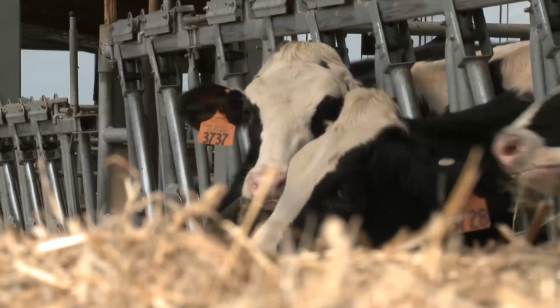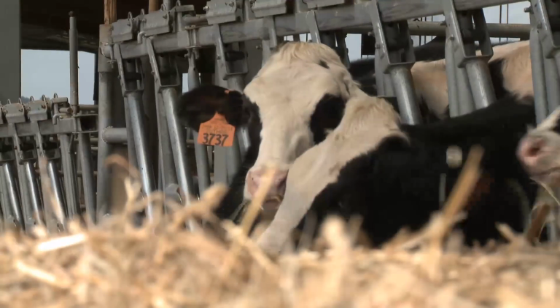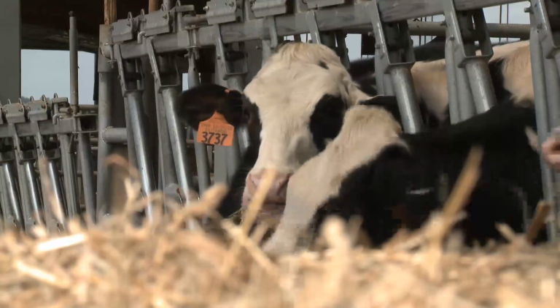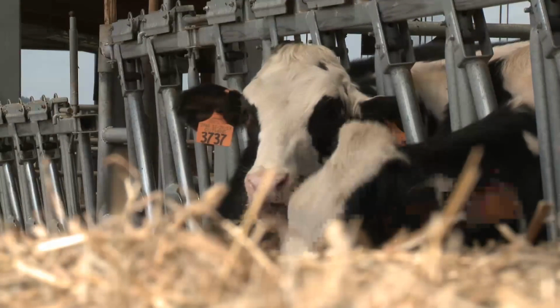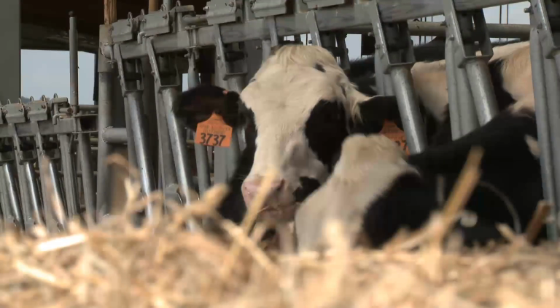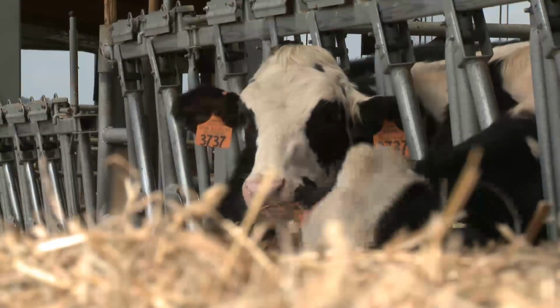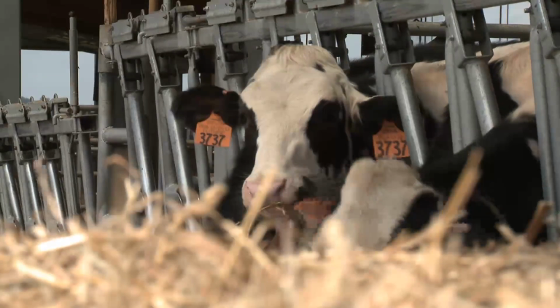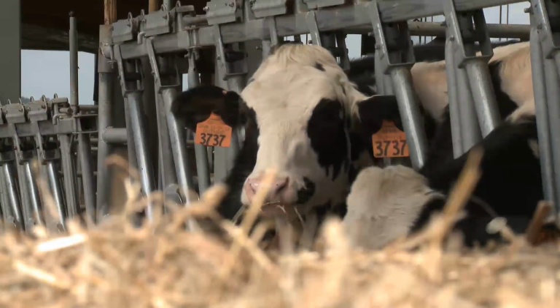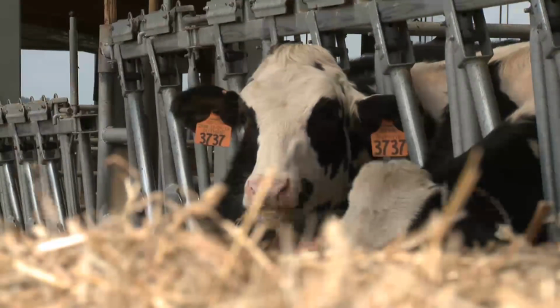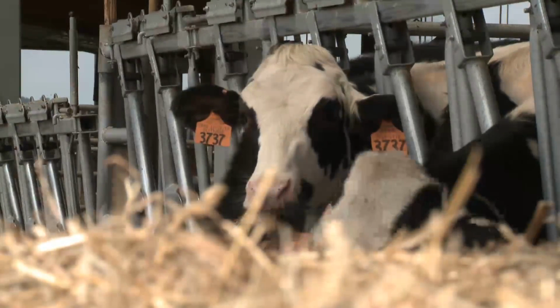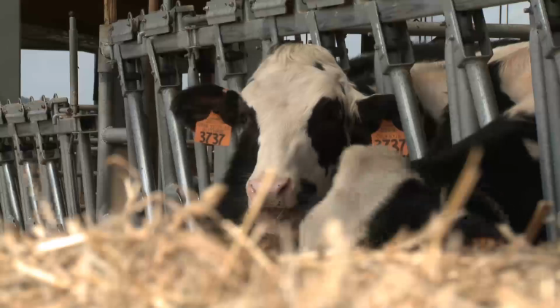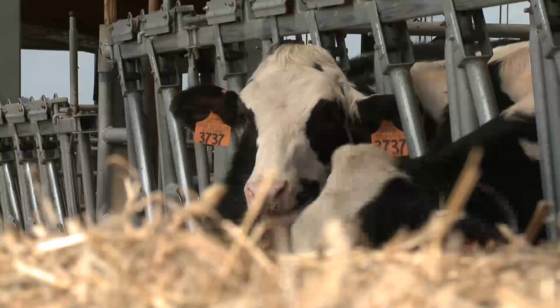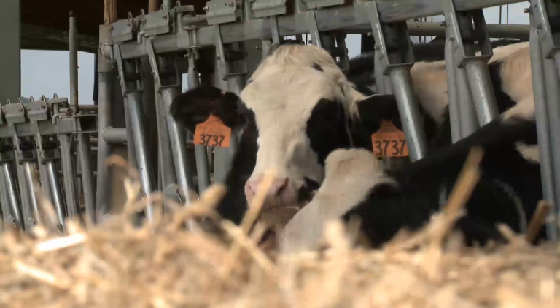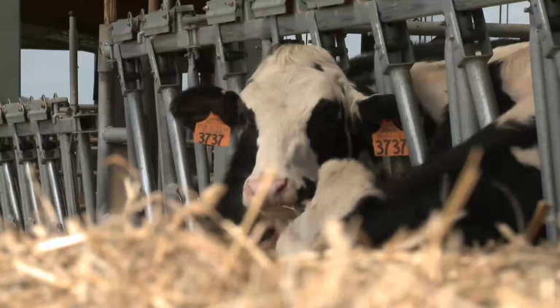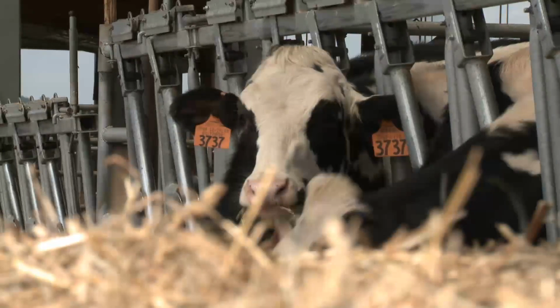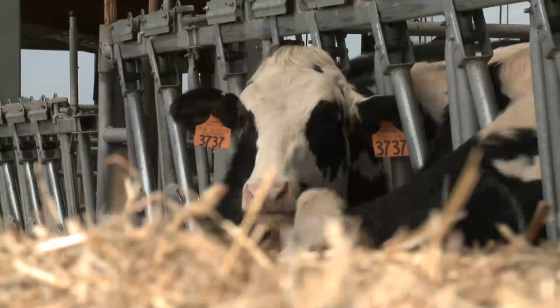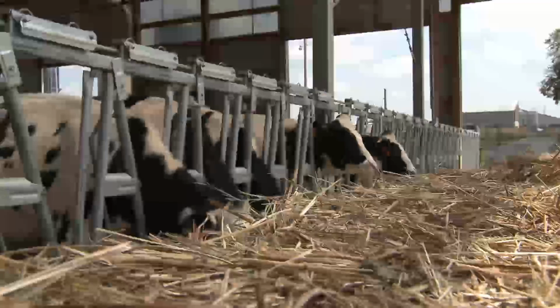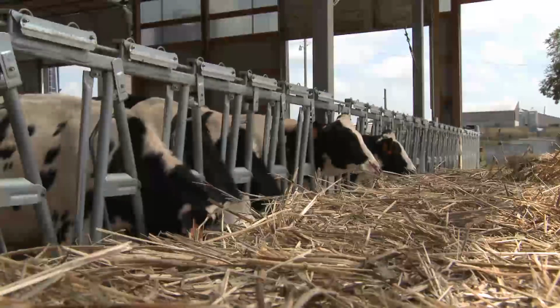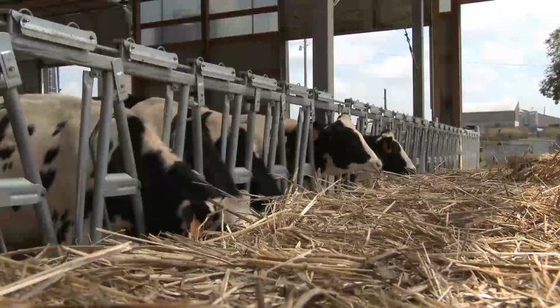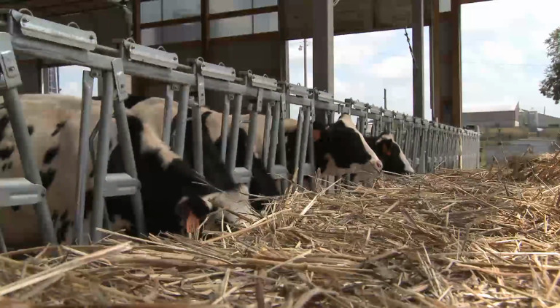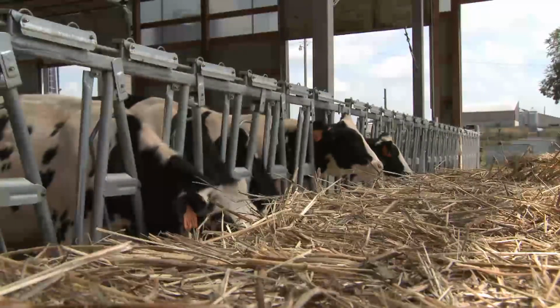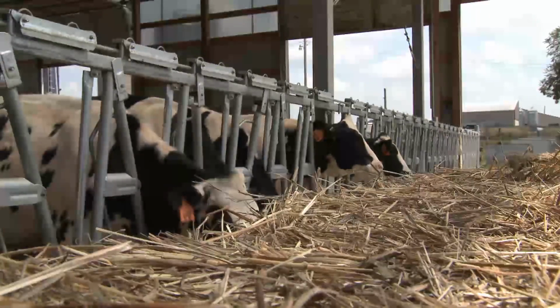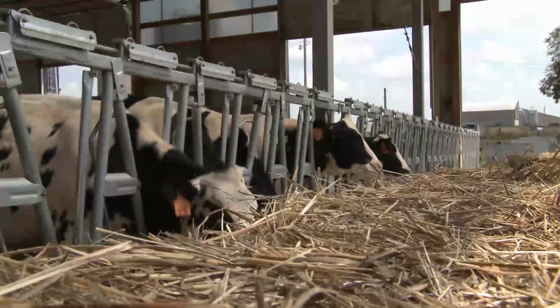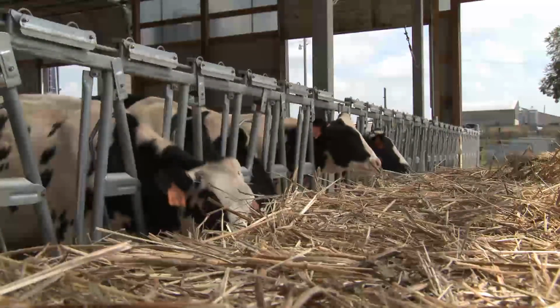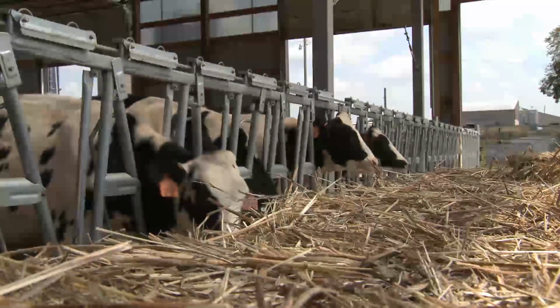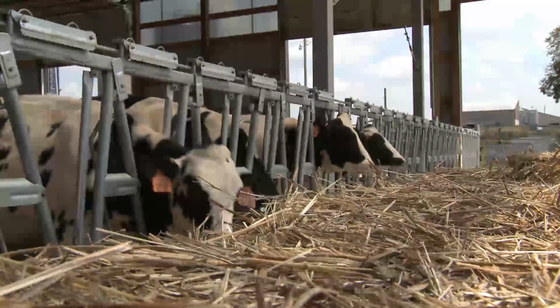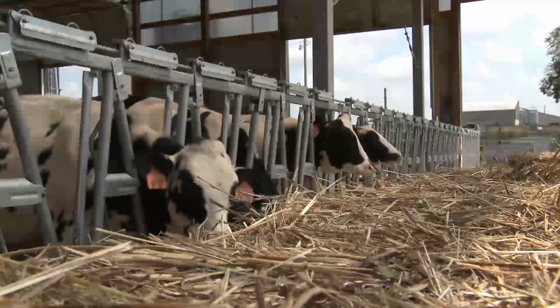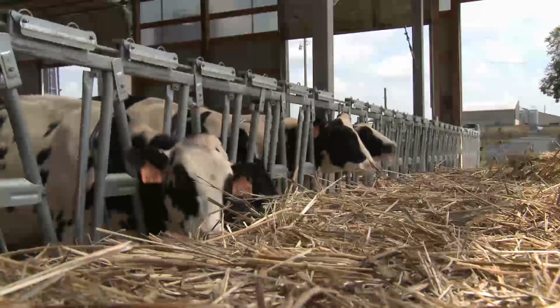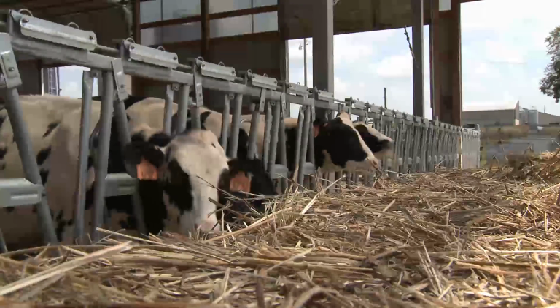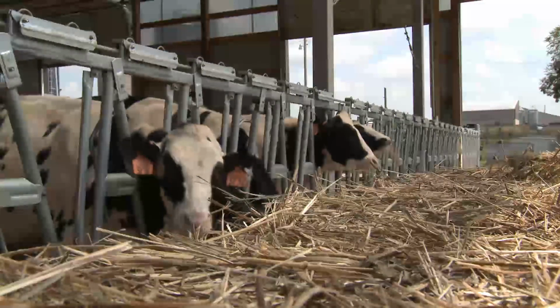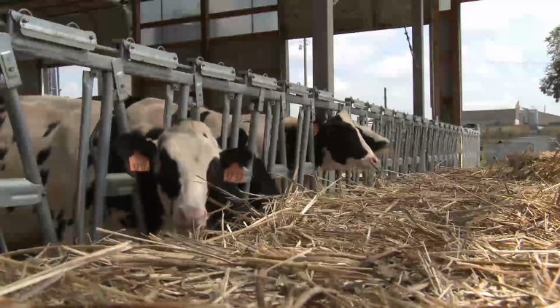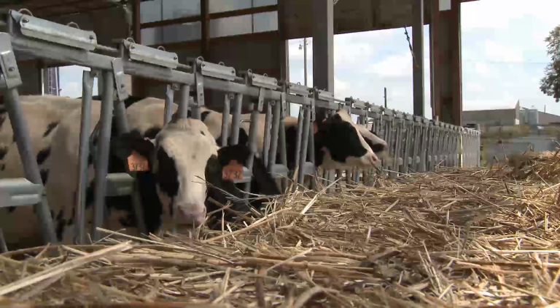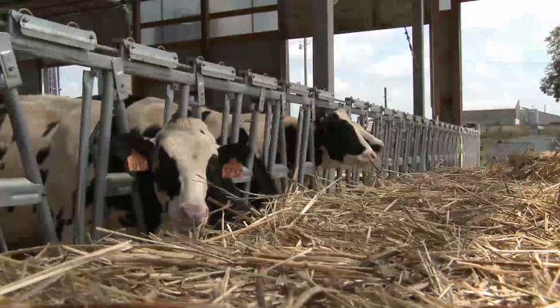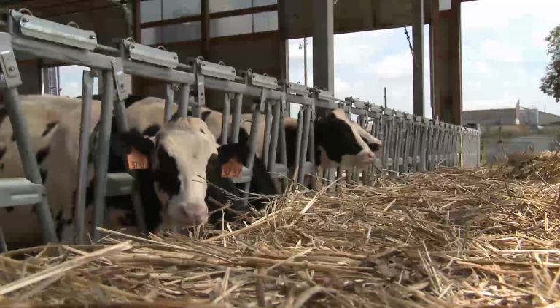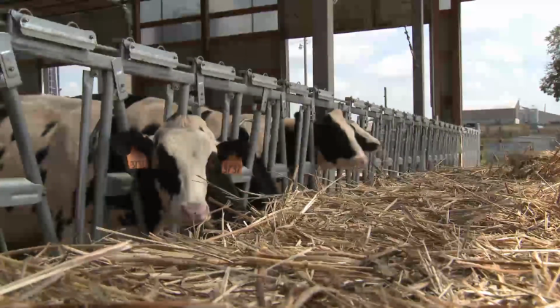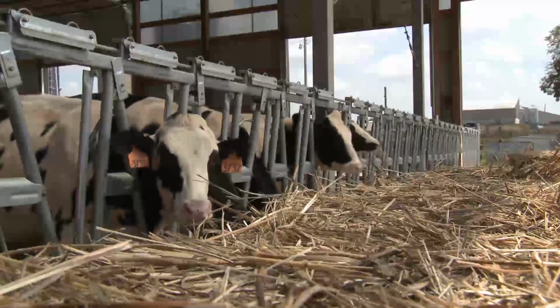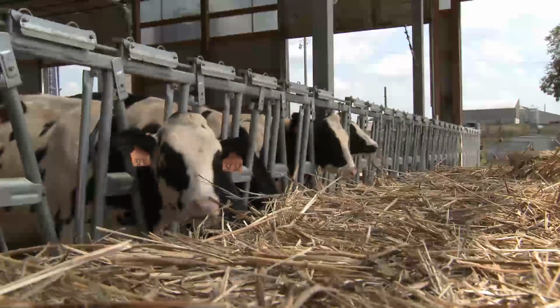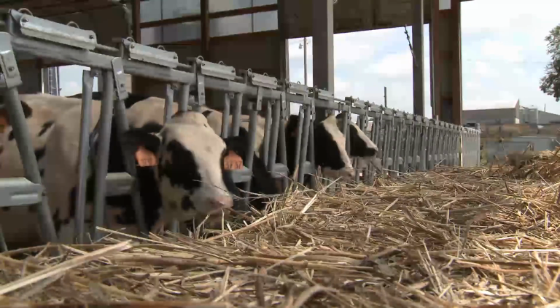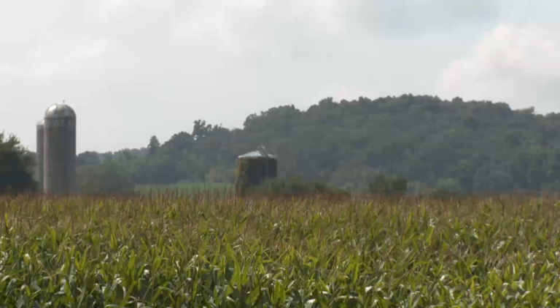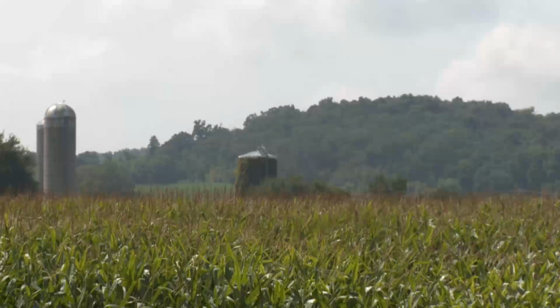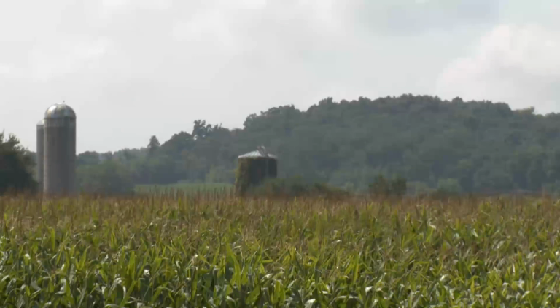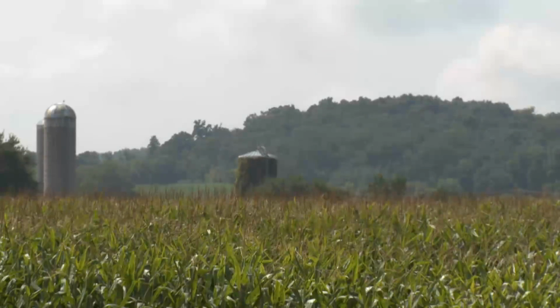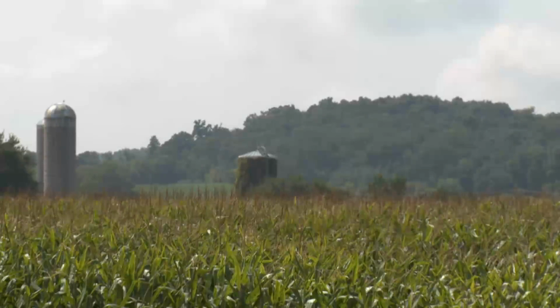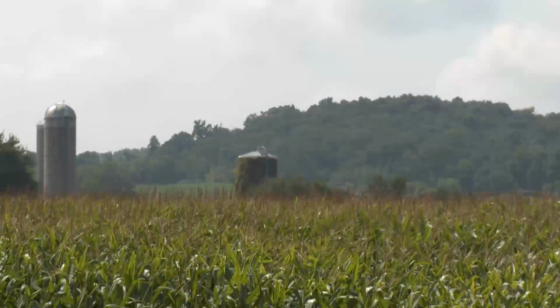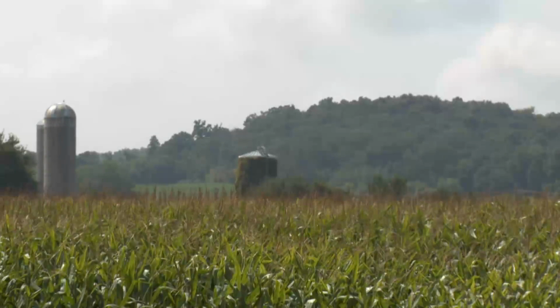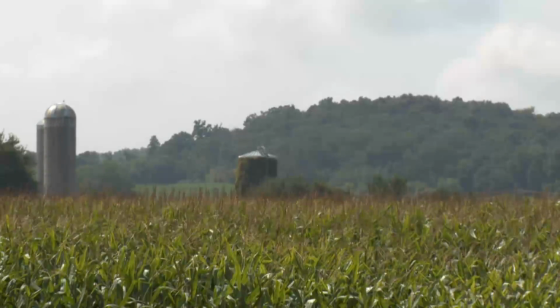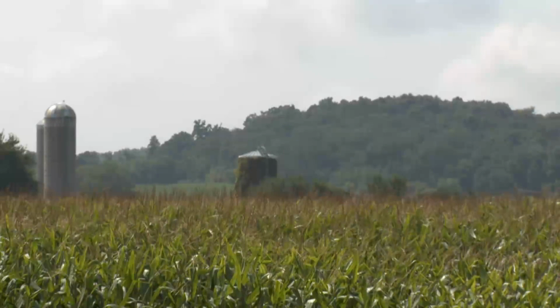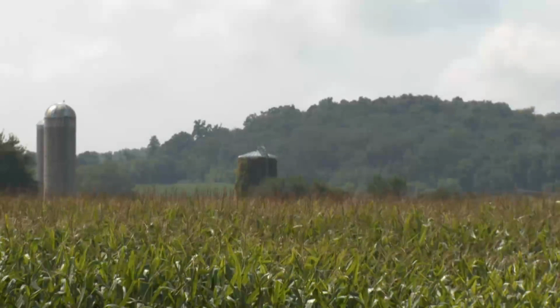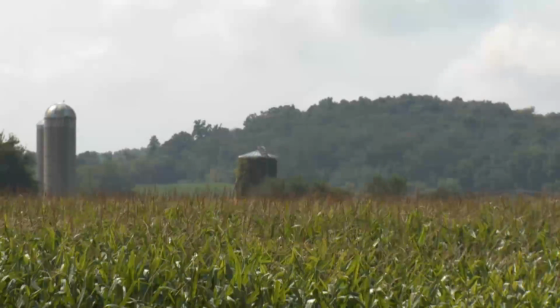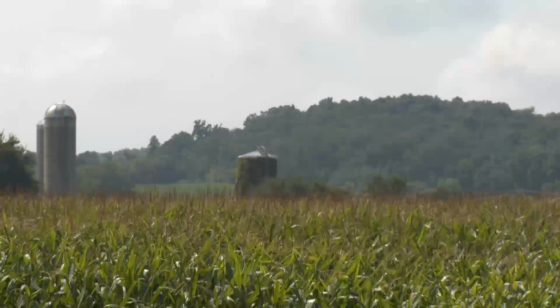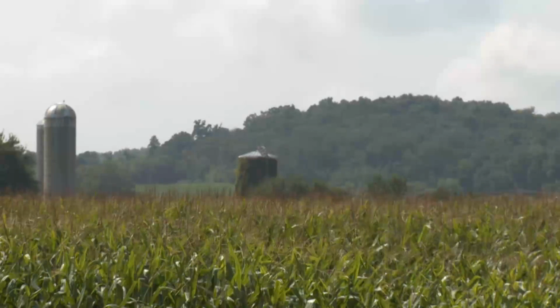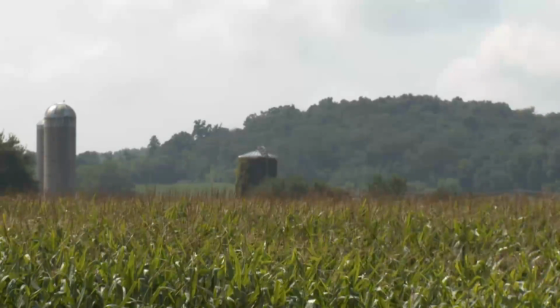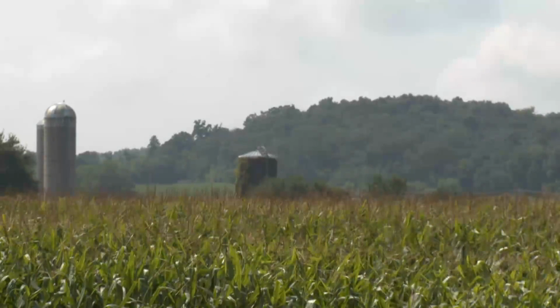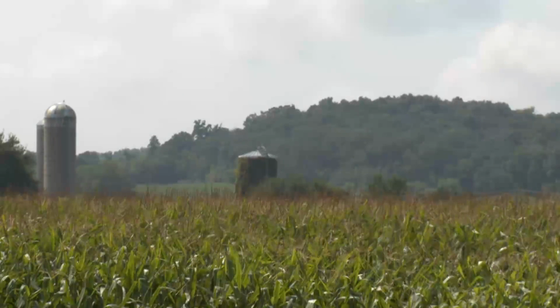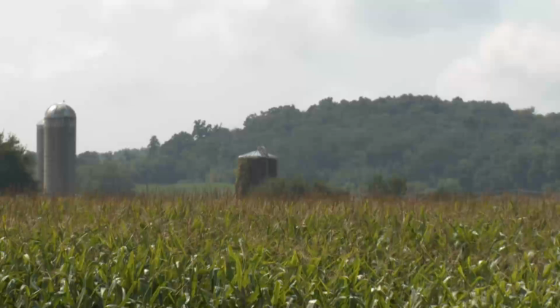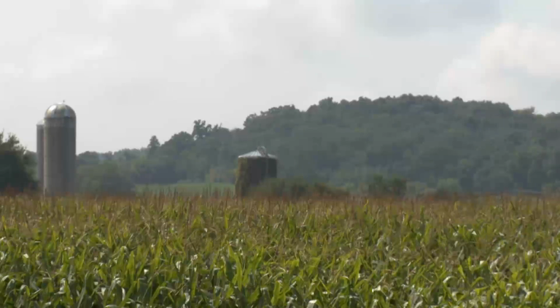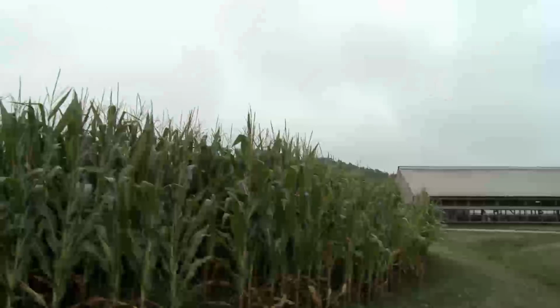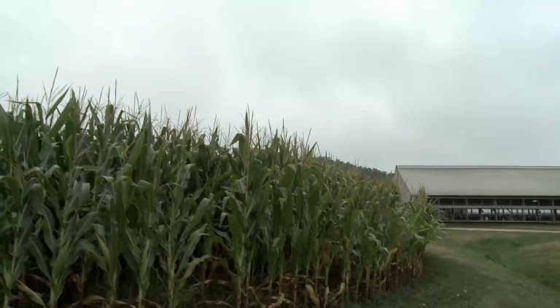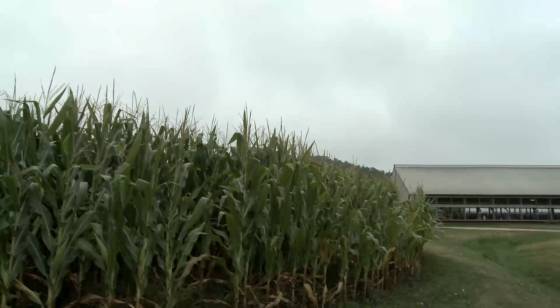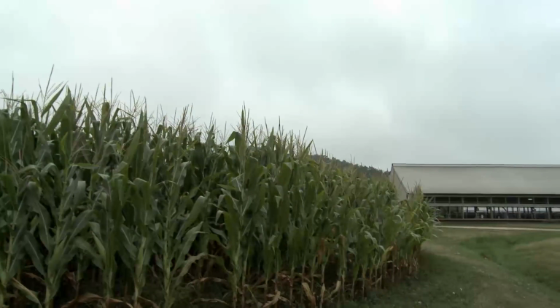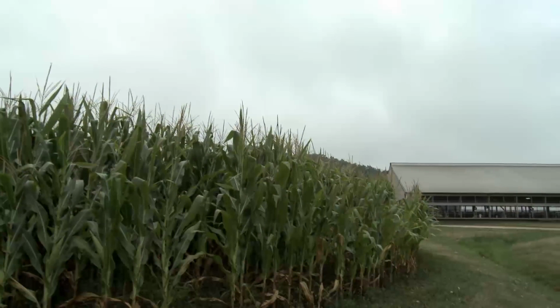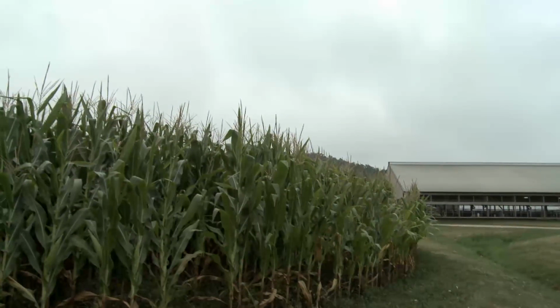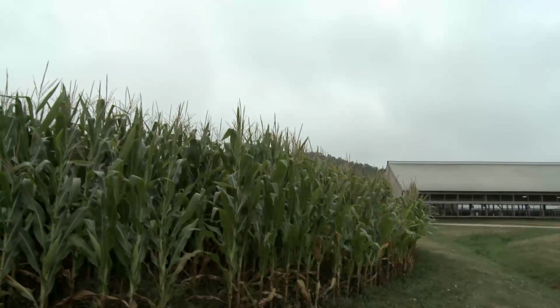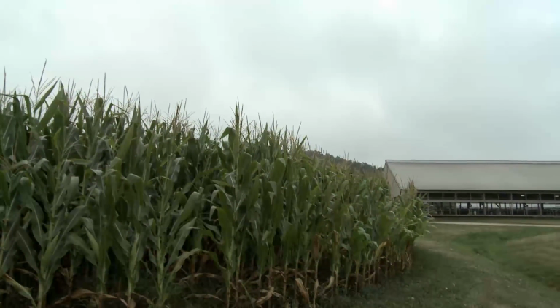We've grown from 40 cows to the current herd size of 420, and we also have about 850 acres of cropland.